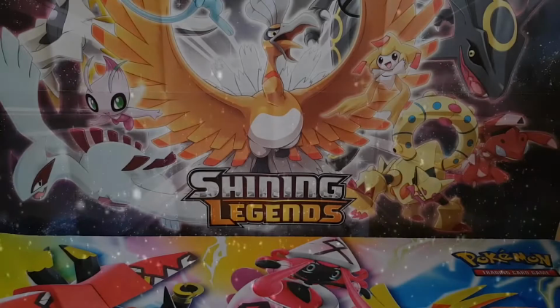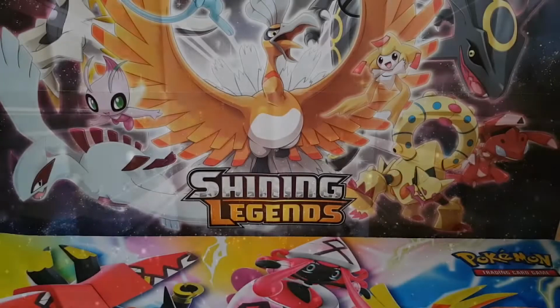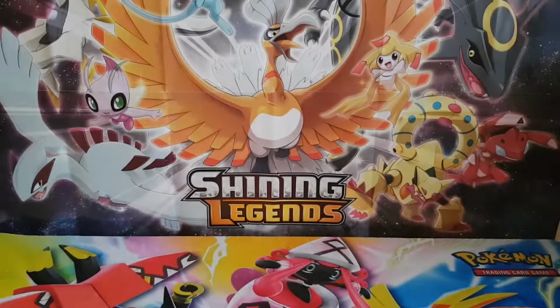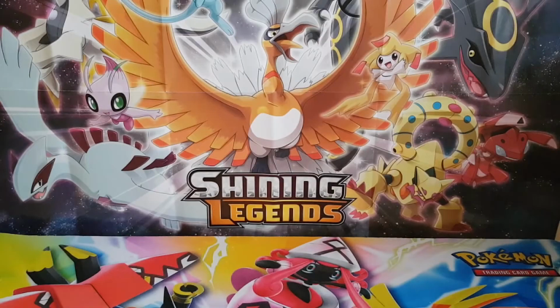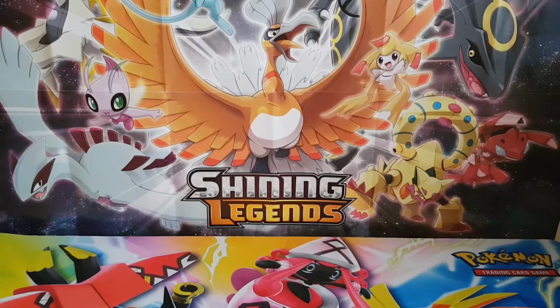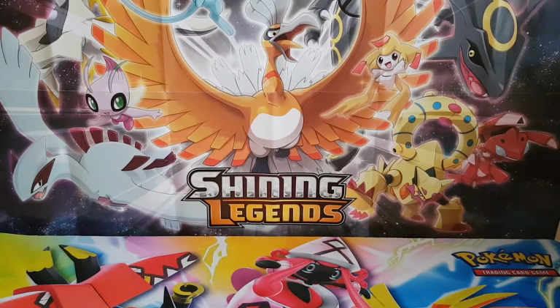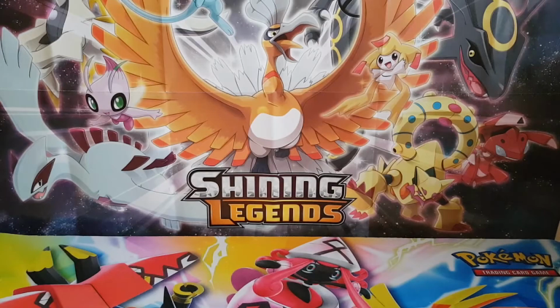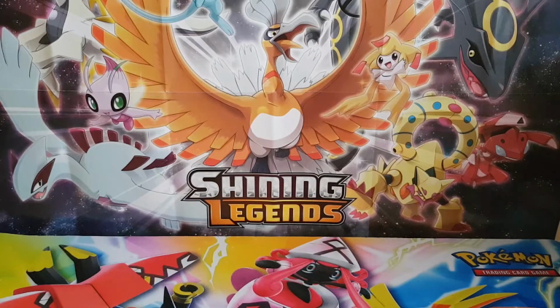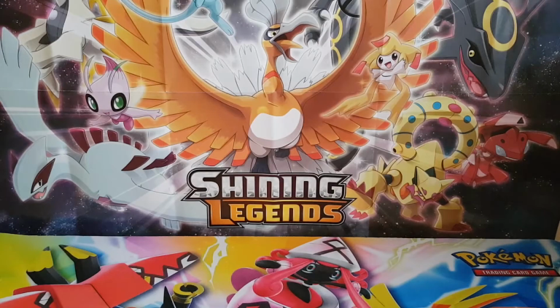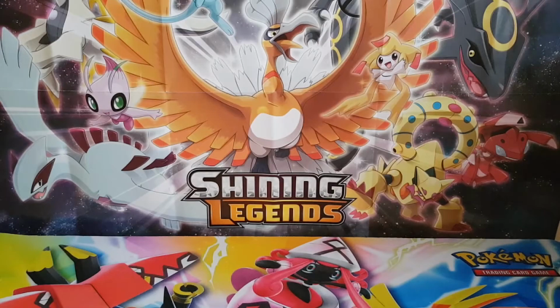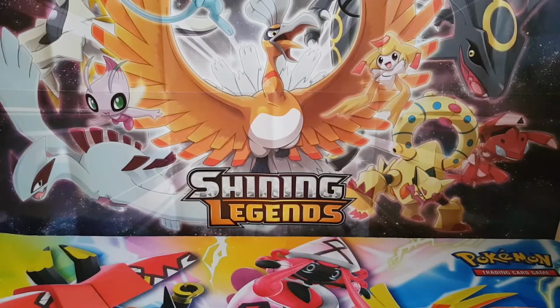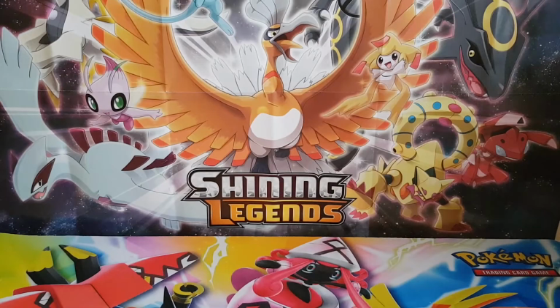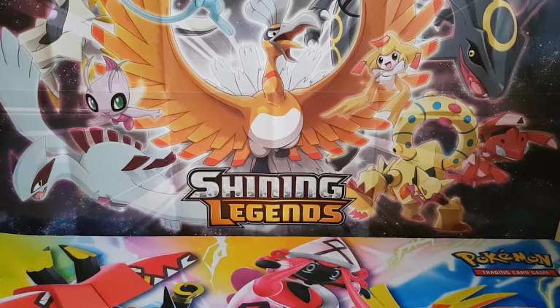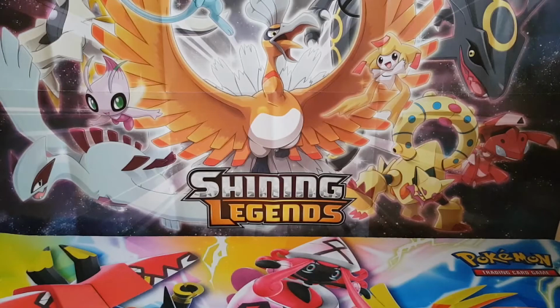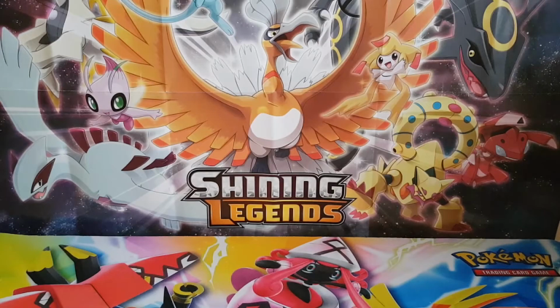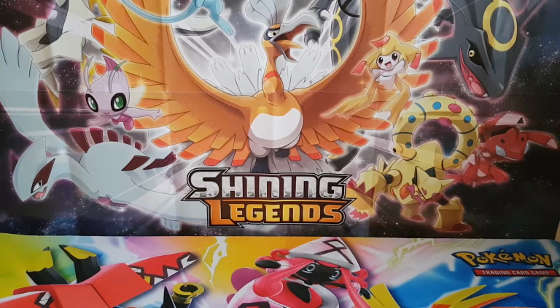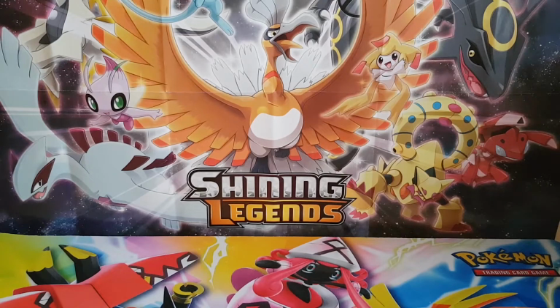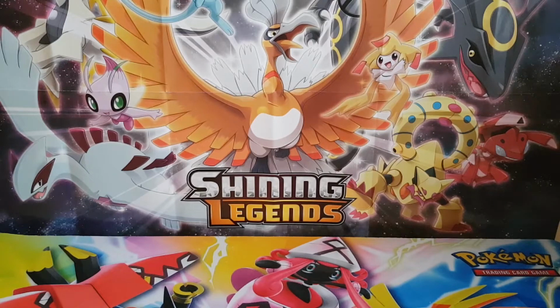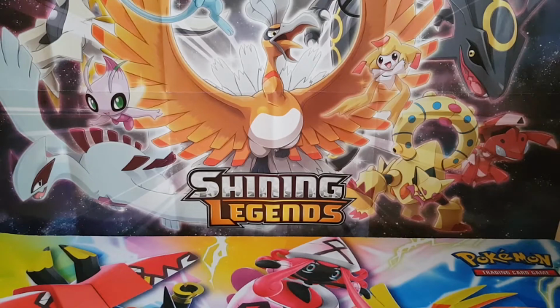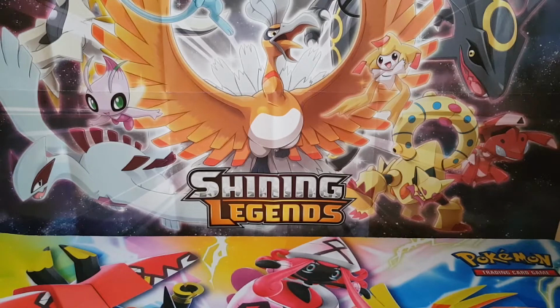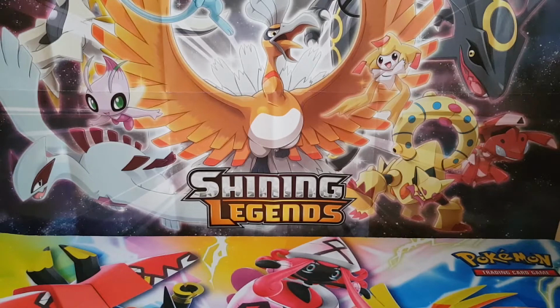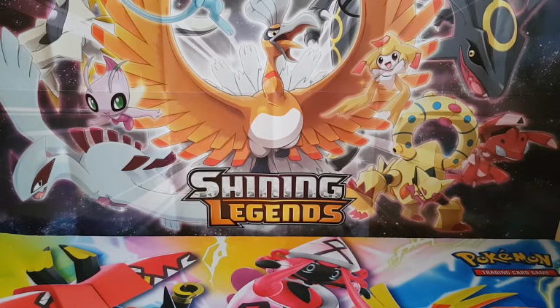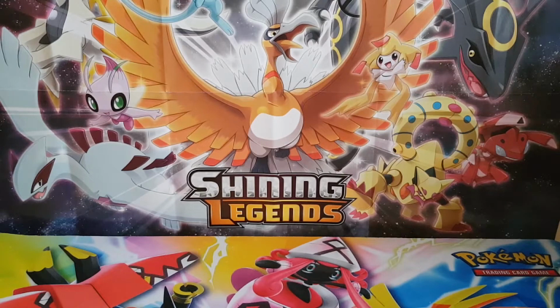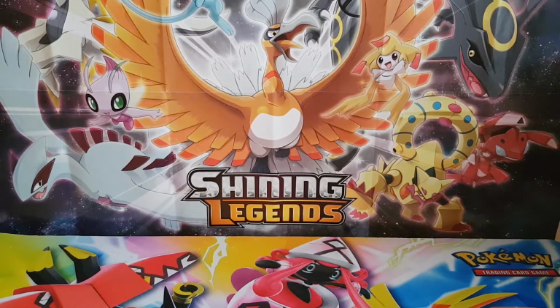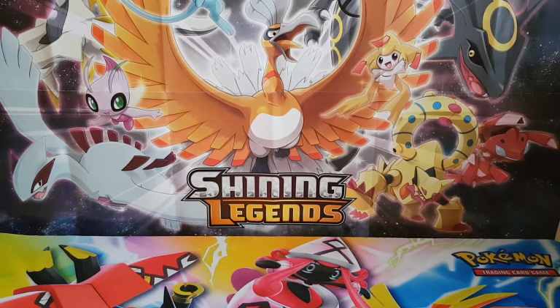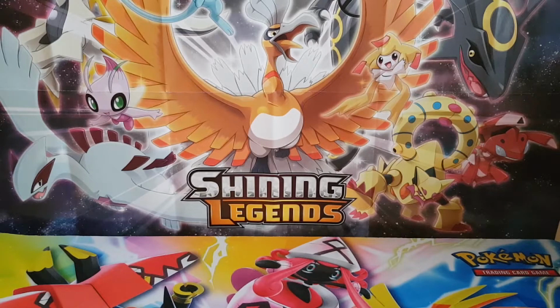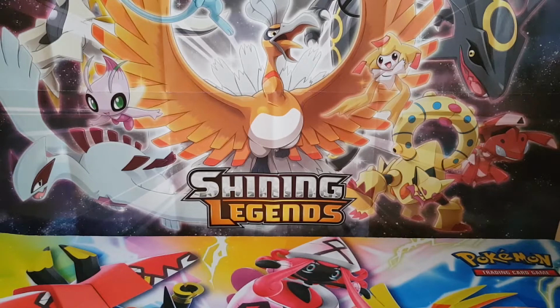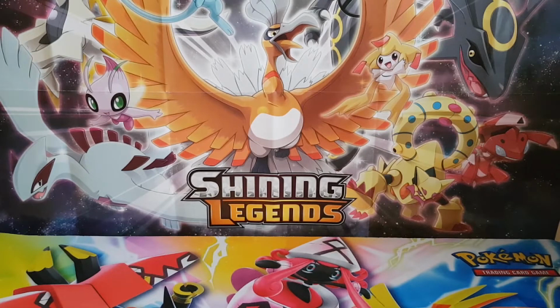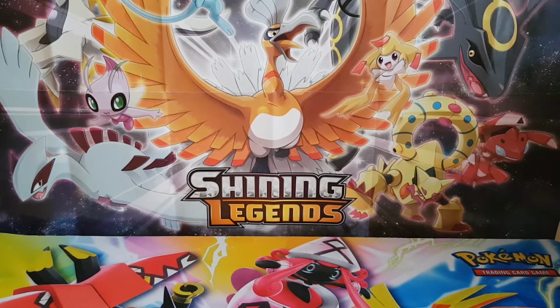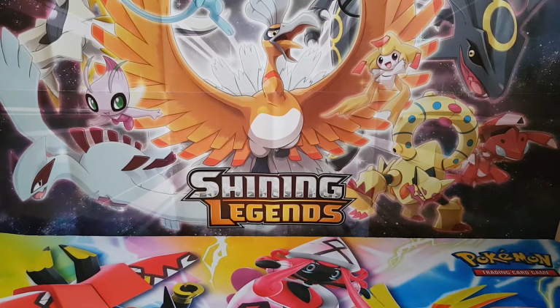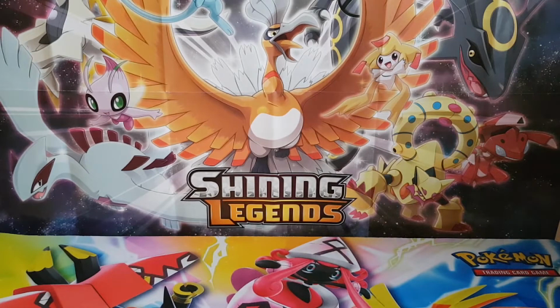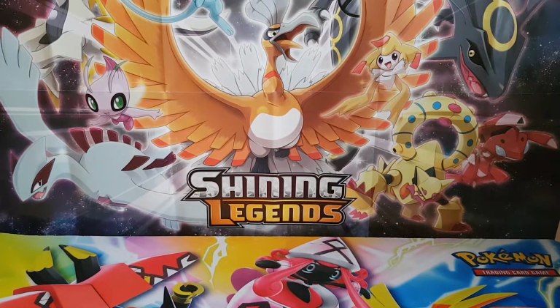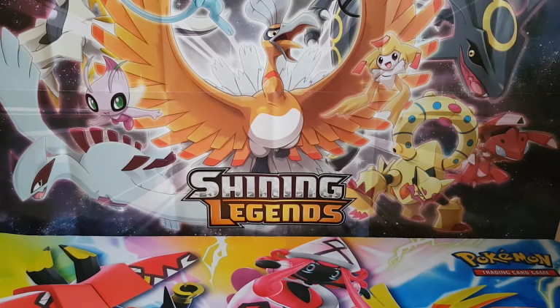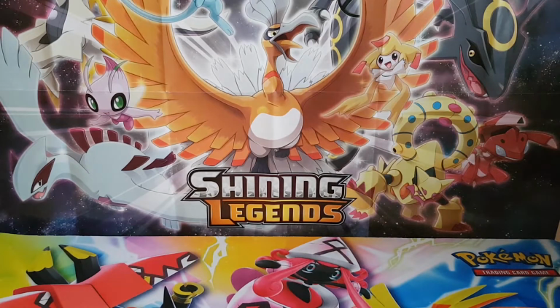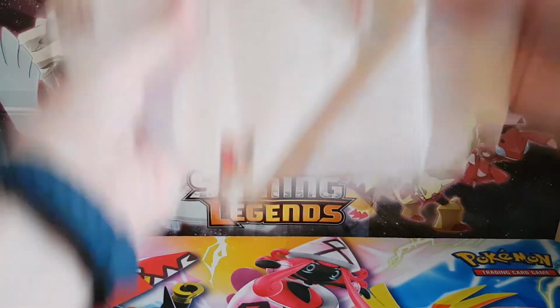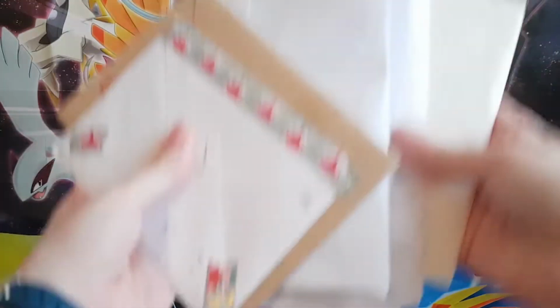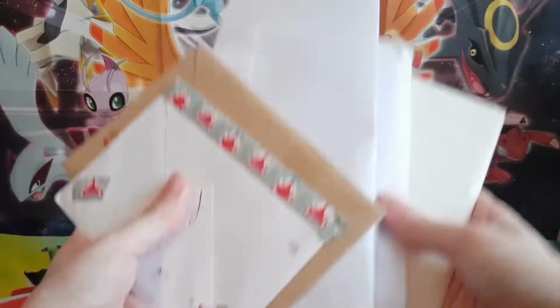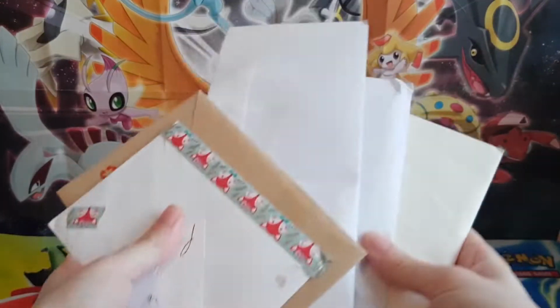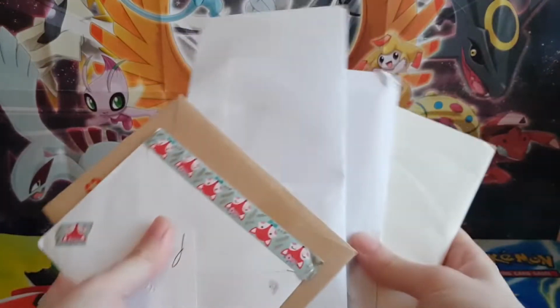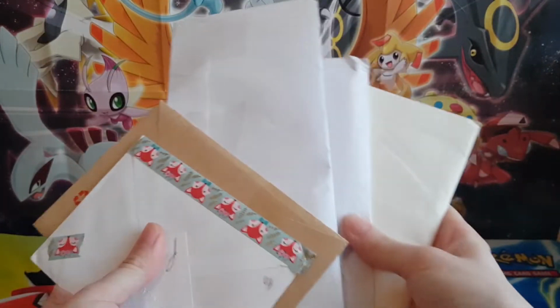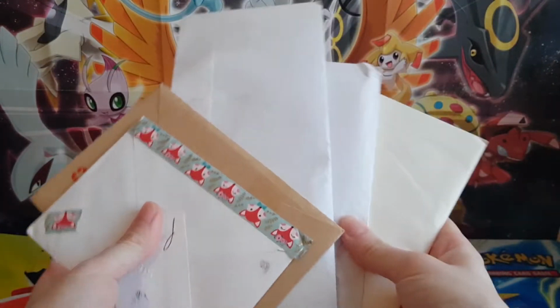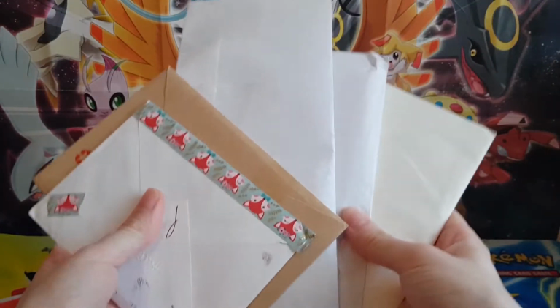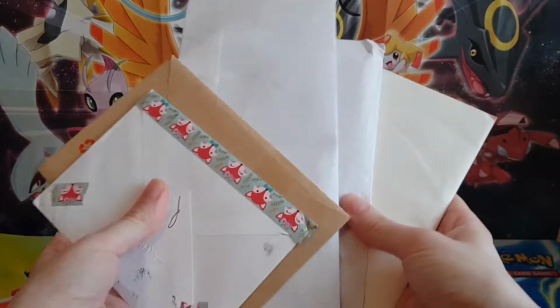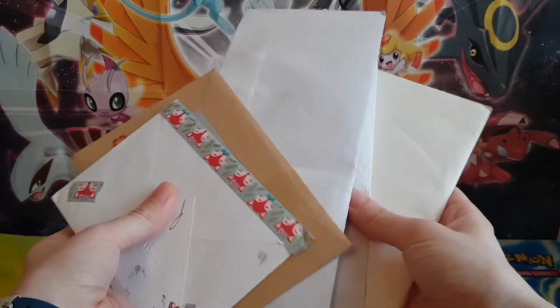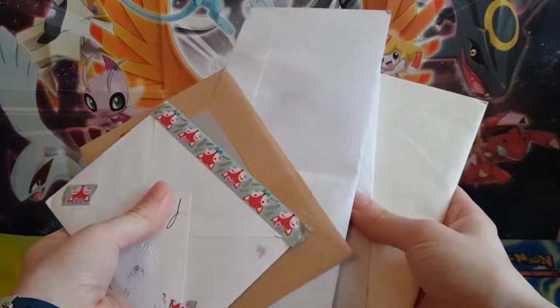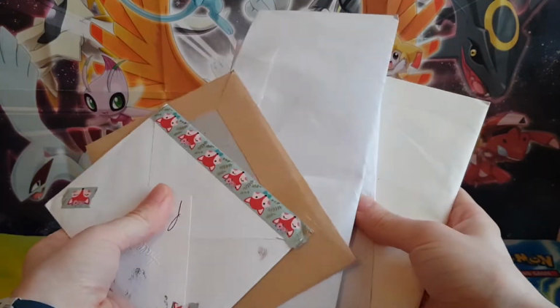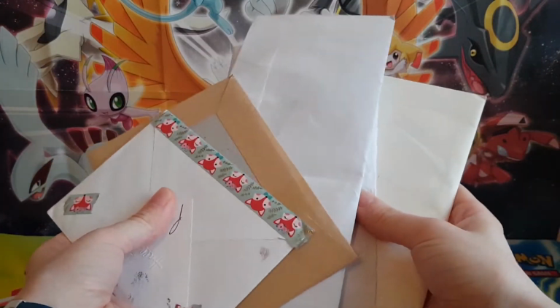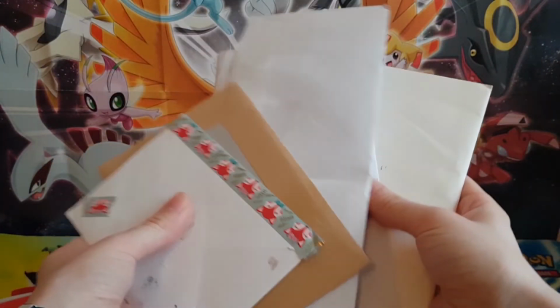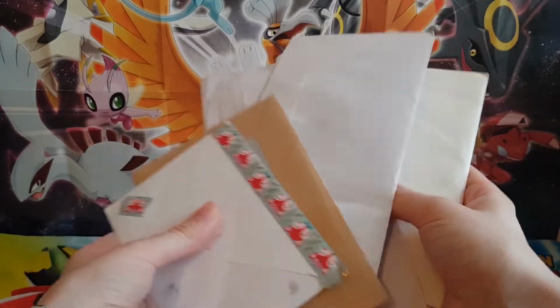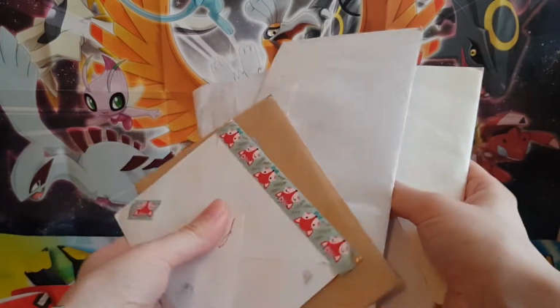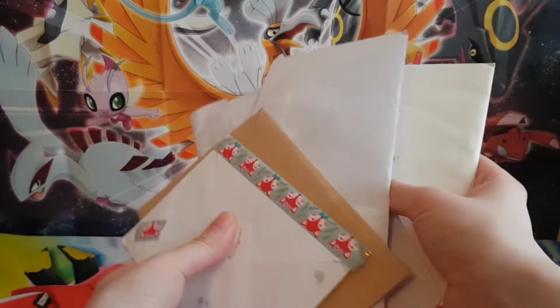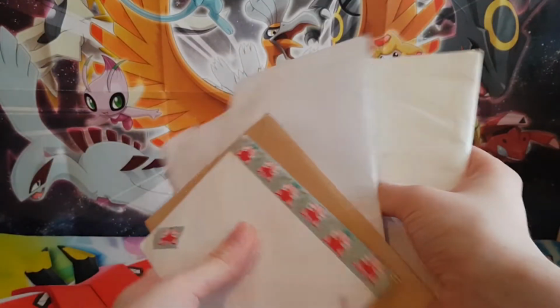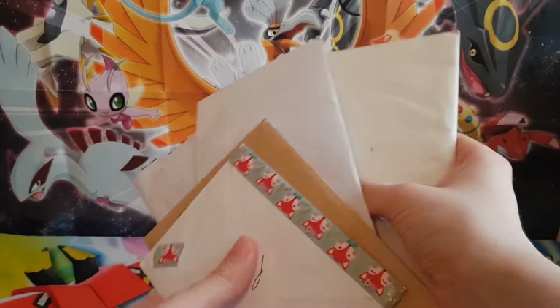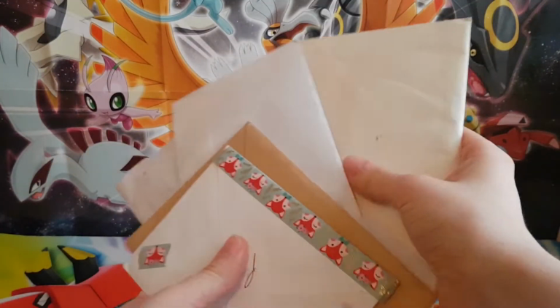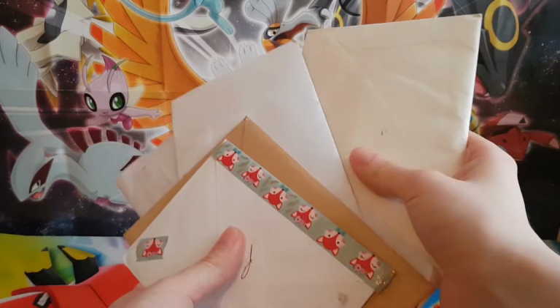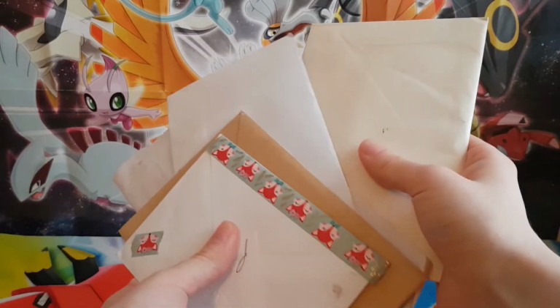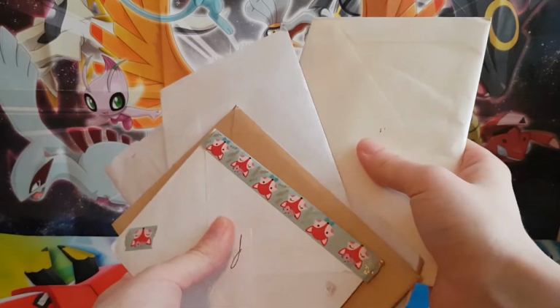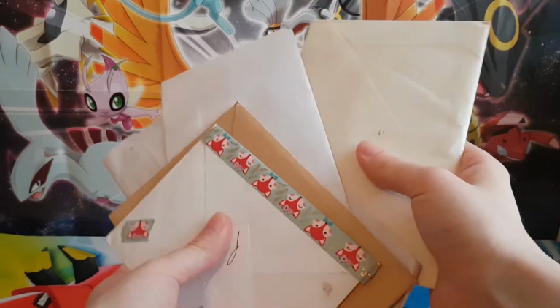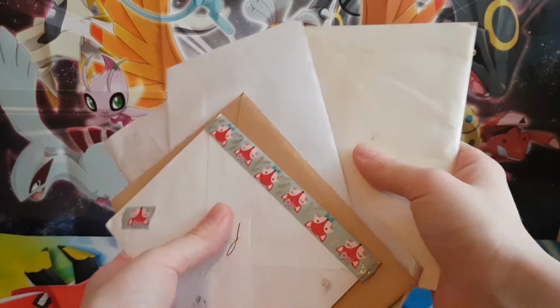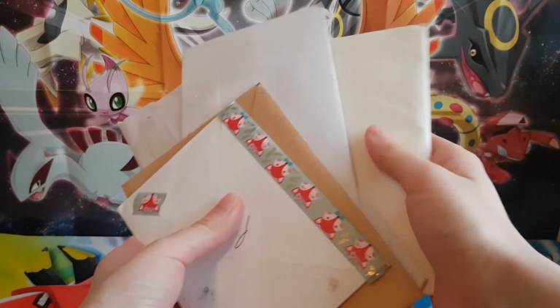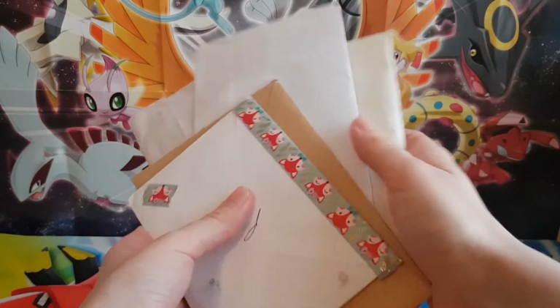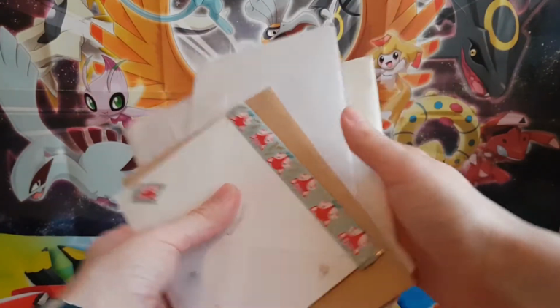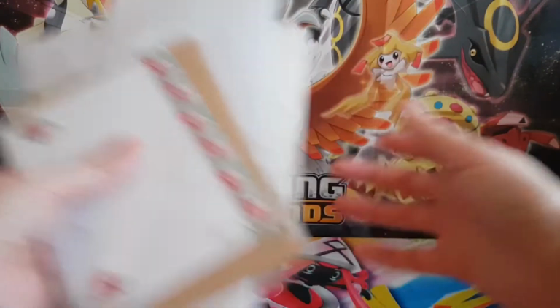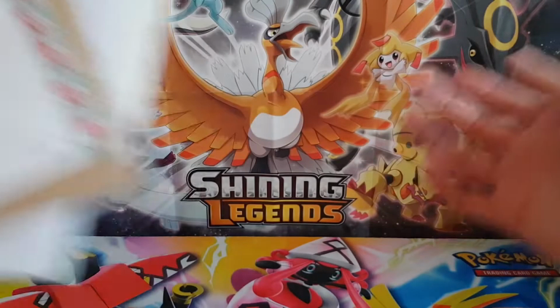Hello and welcome to MewTube! Today I have yet another mail day! So much mail, I love it!